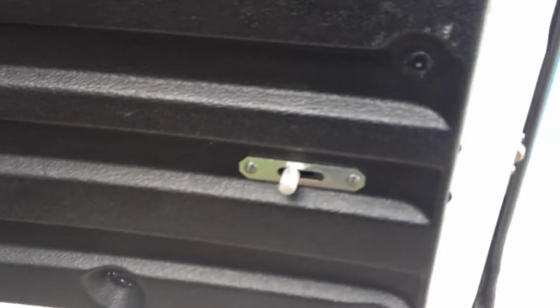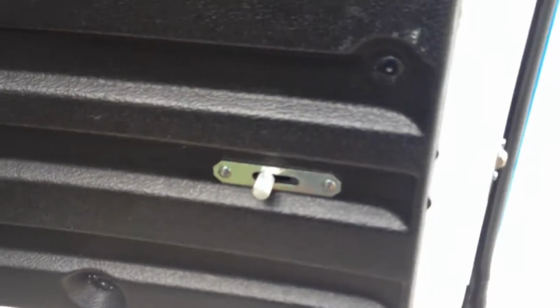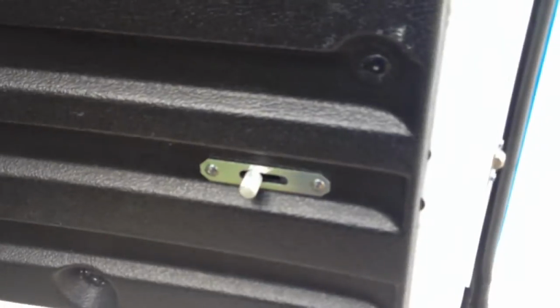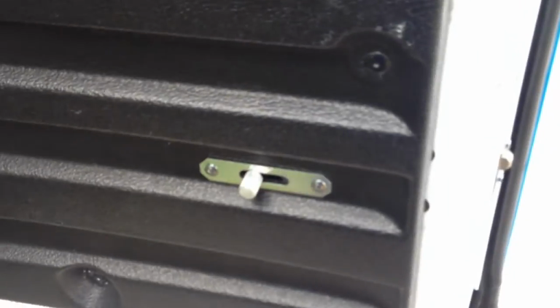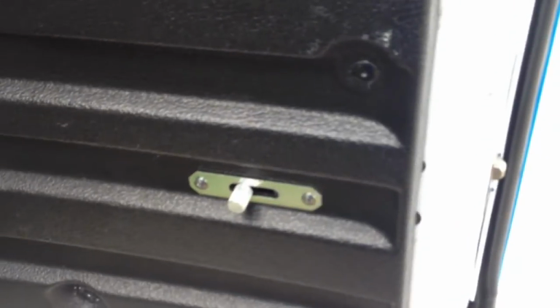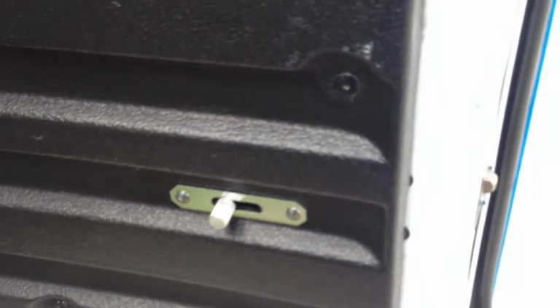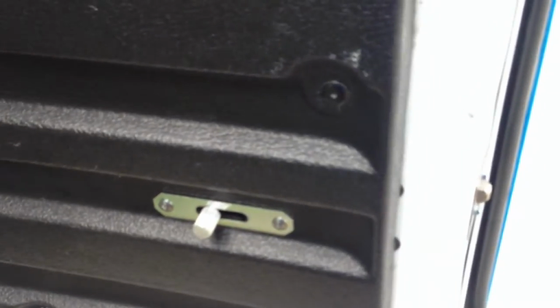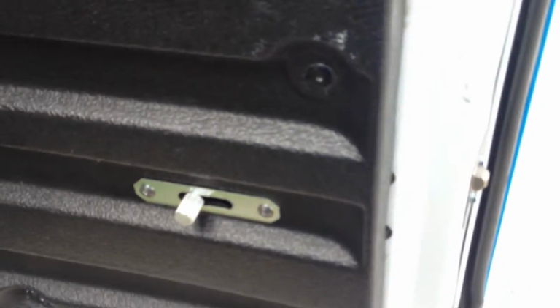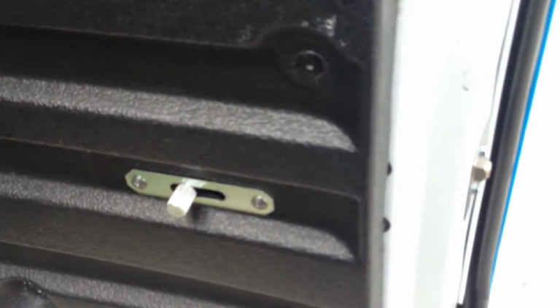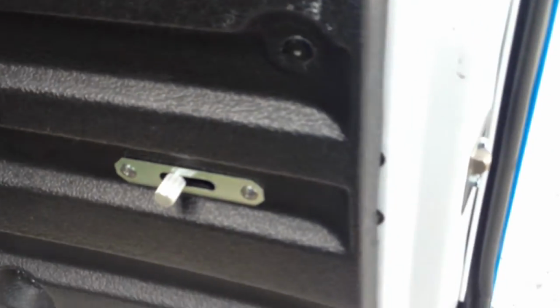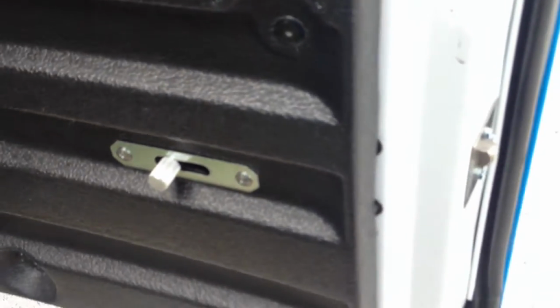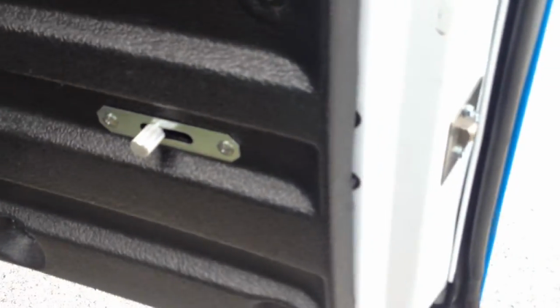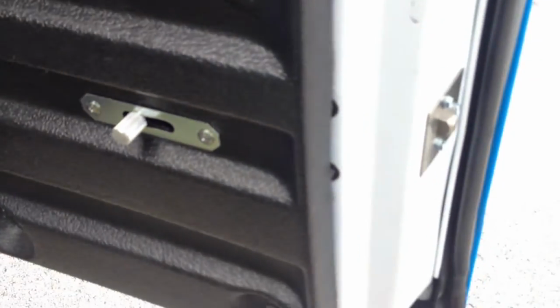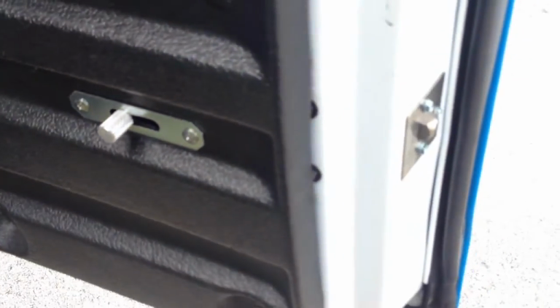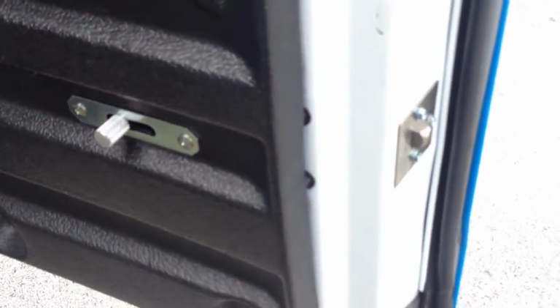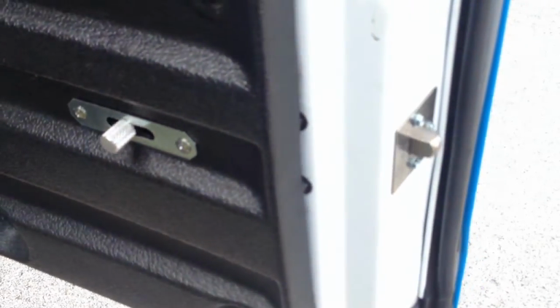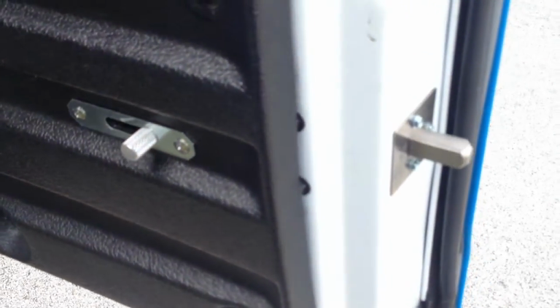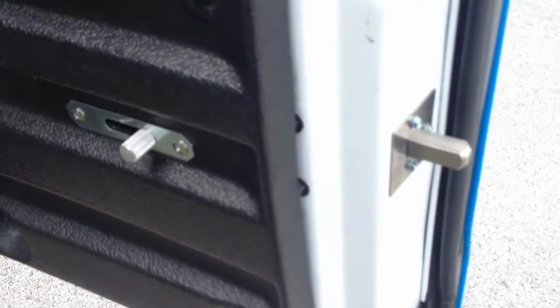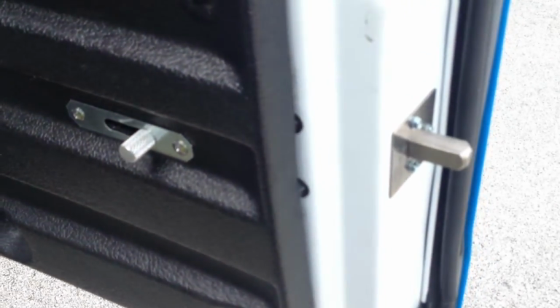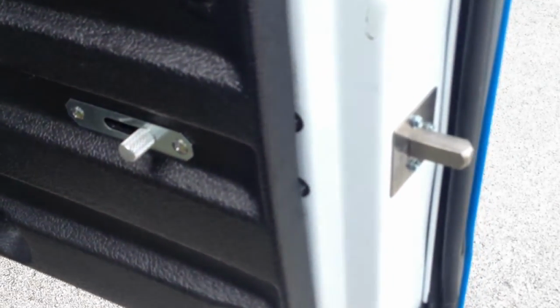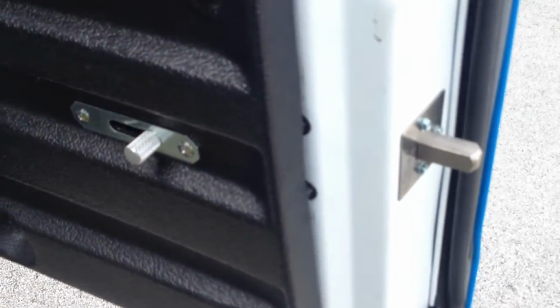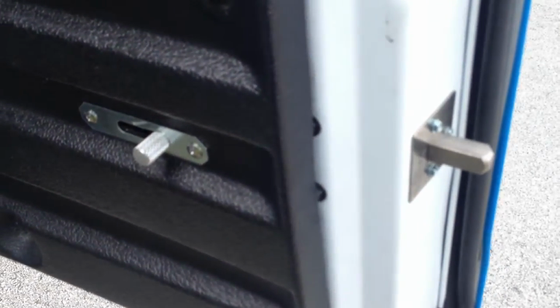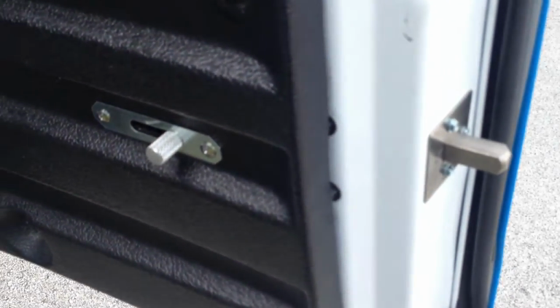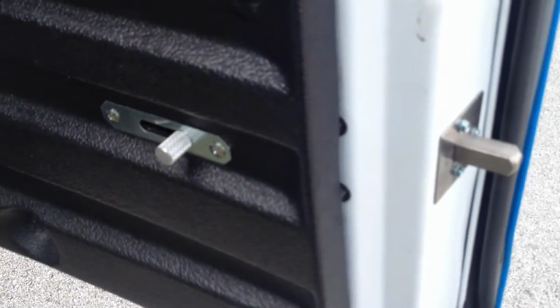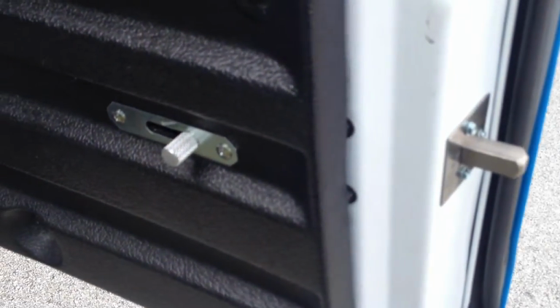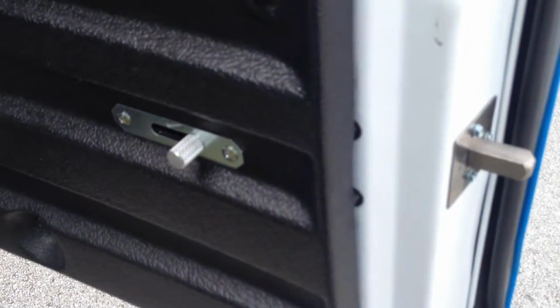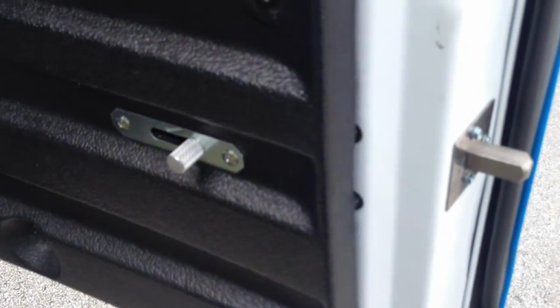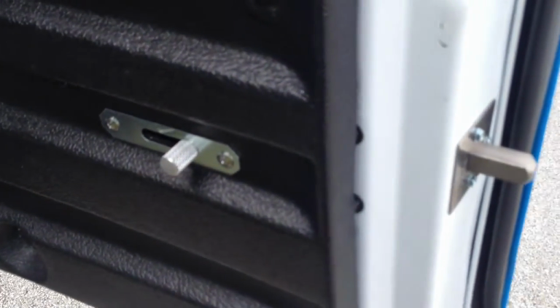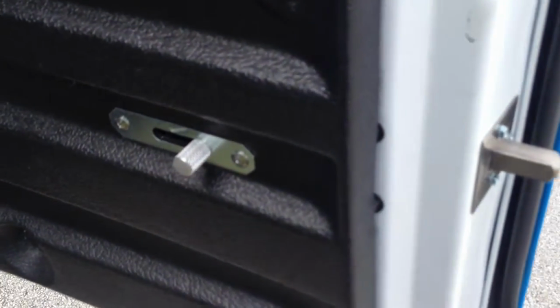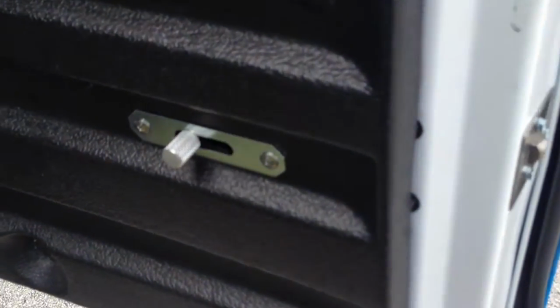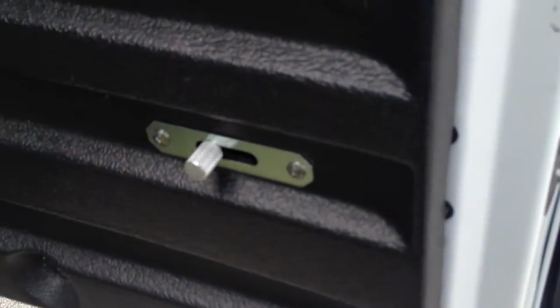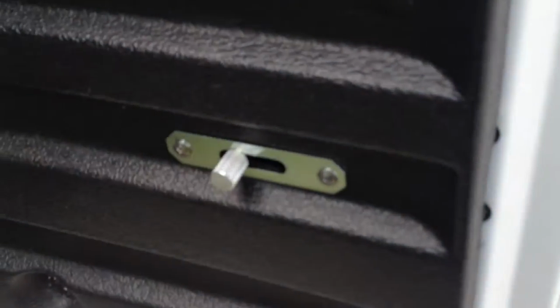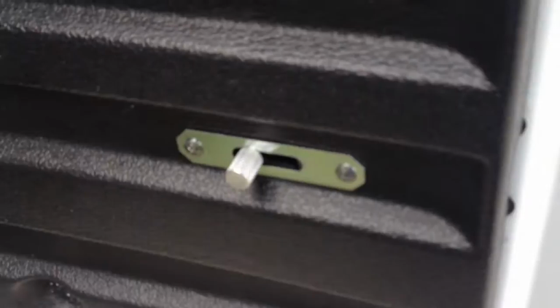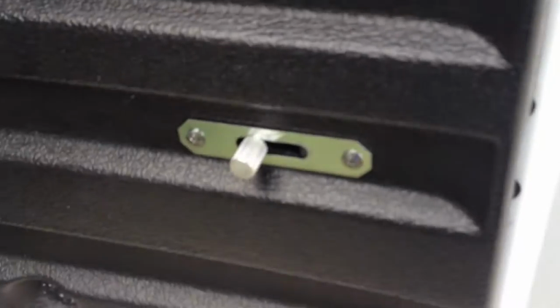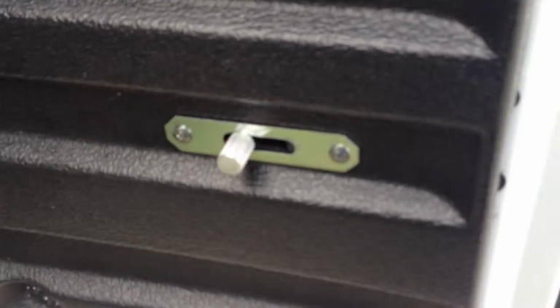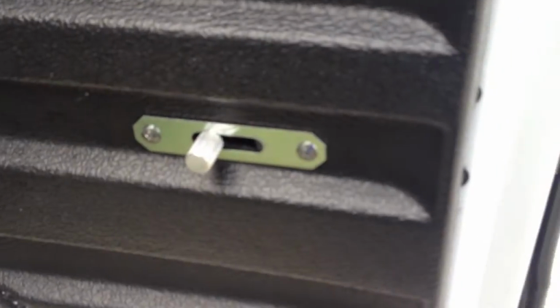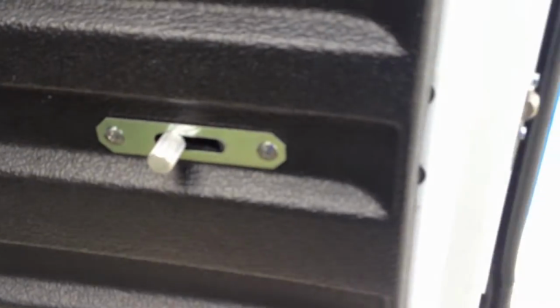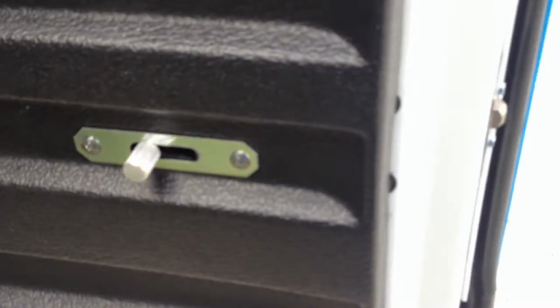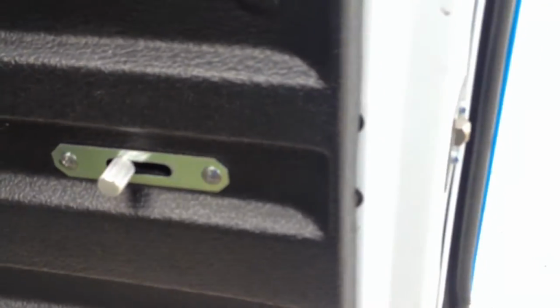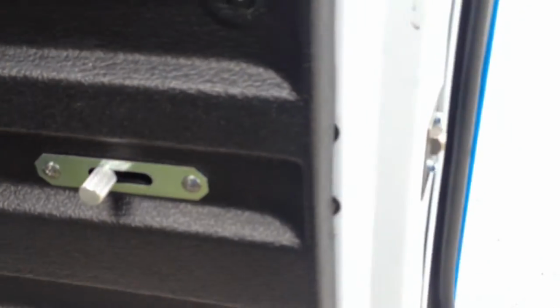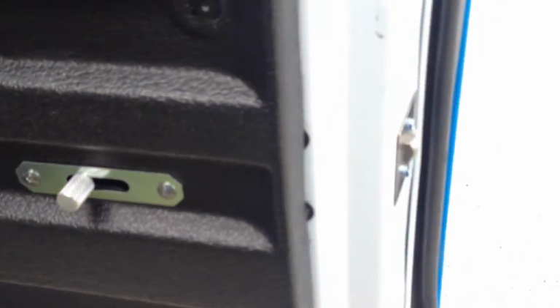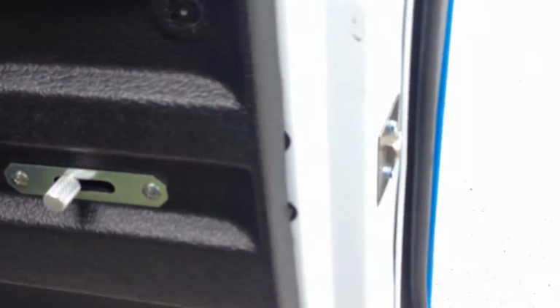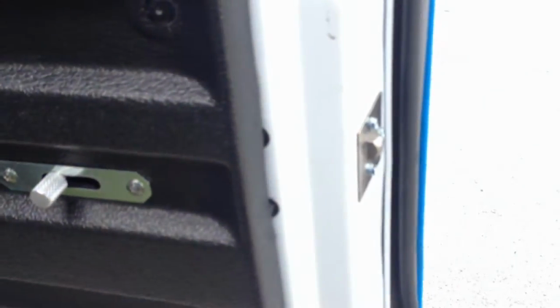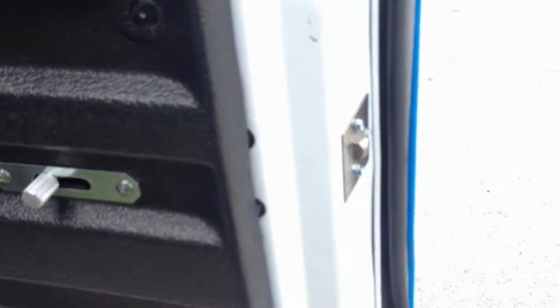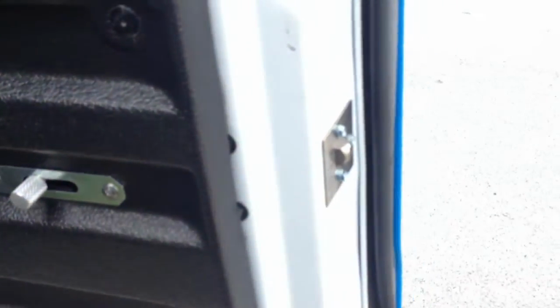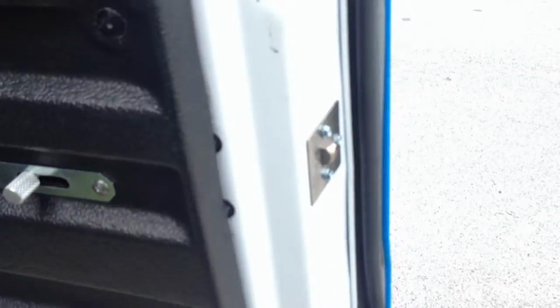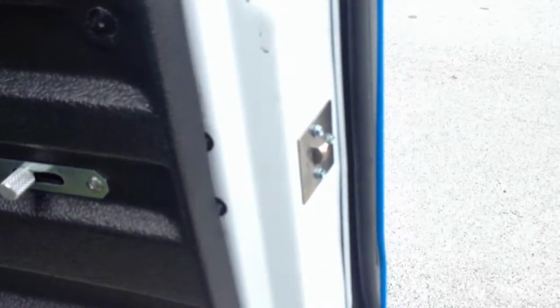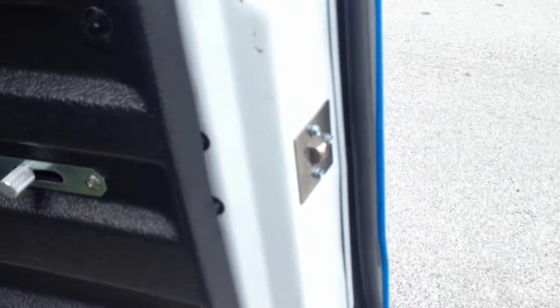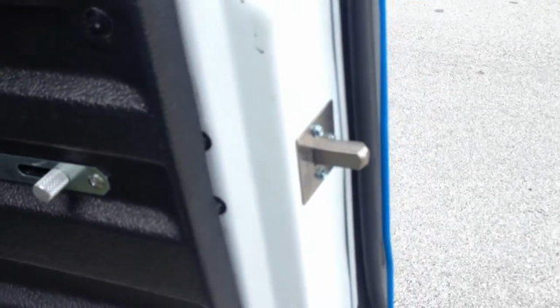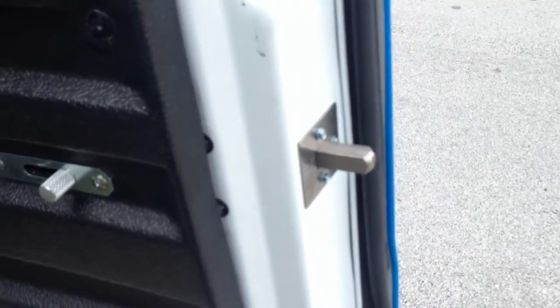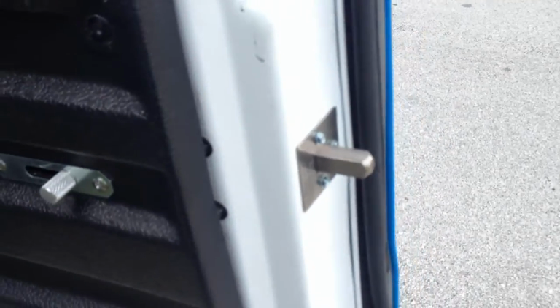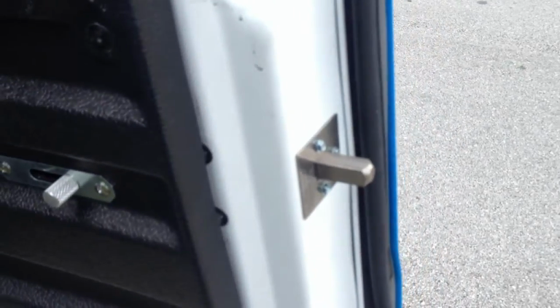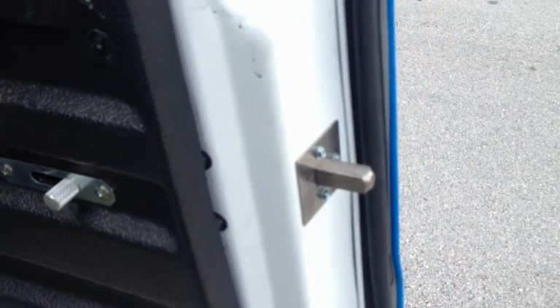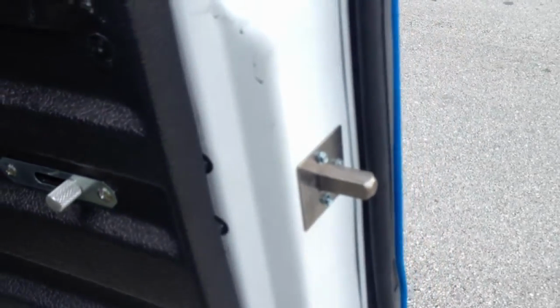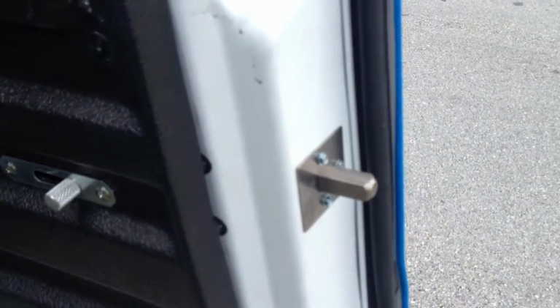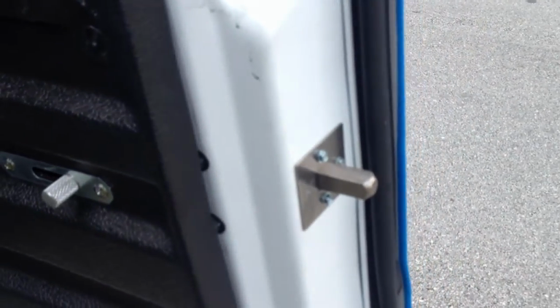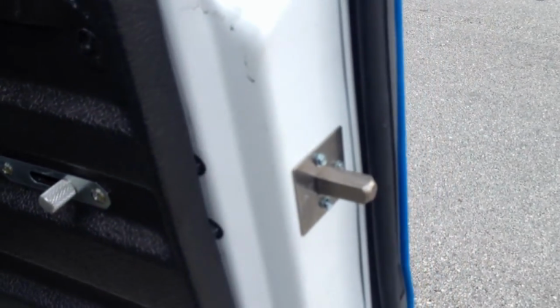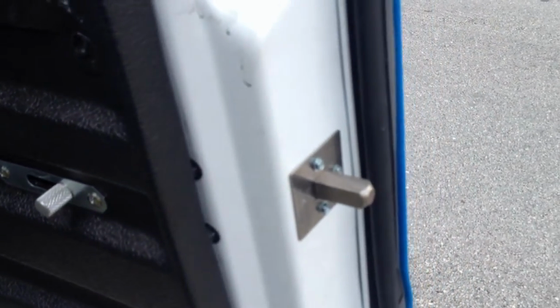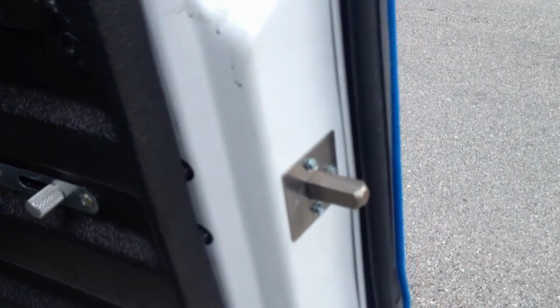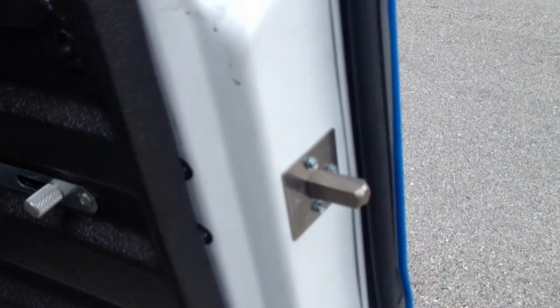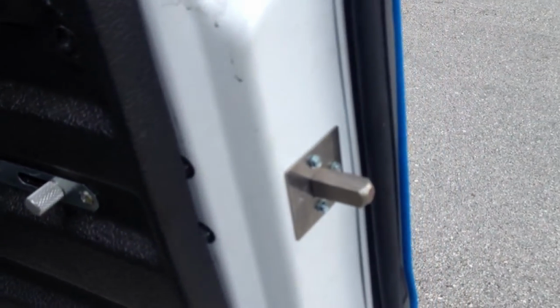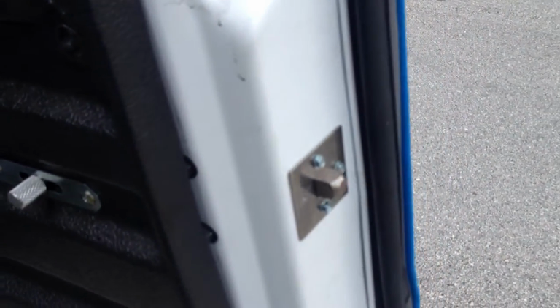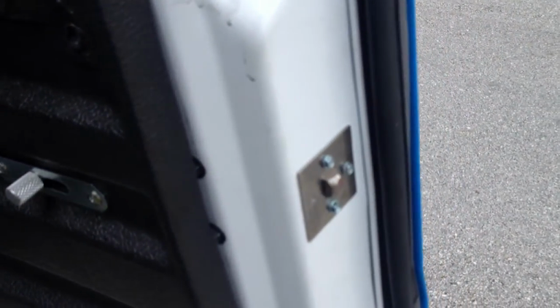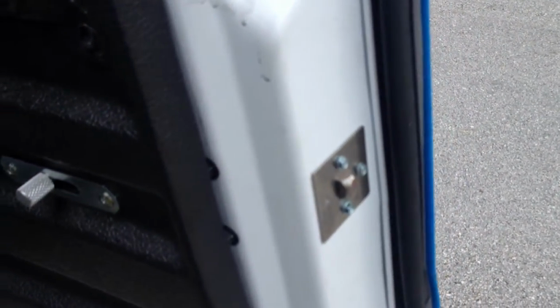This is the finished product — this is what it's supposed to look like. It's a dead ball system.